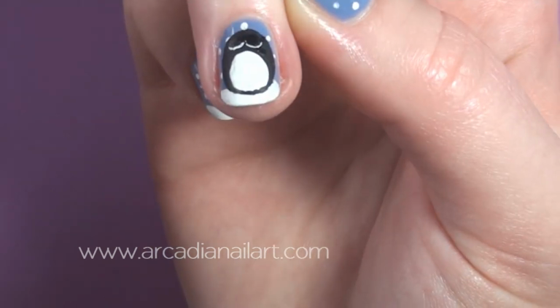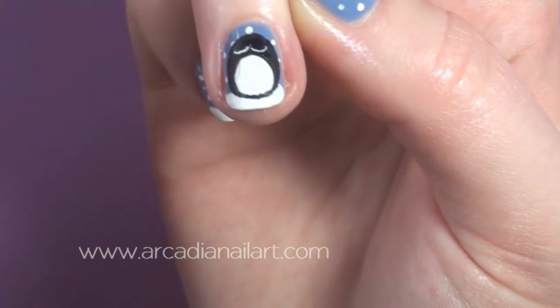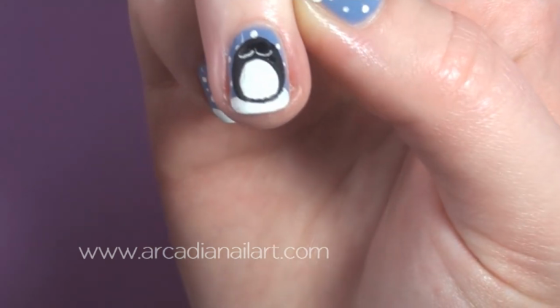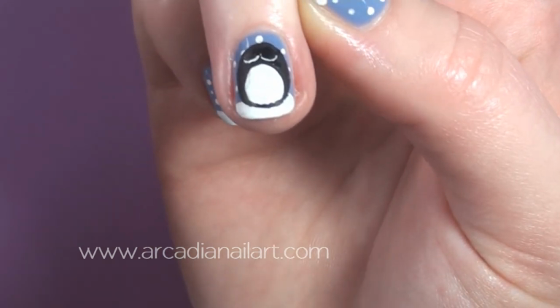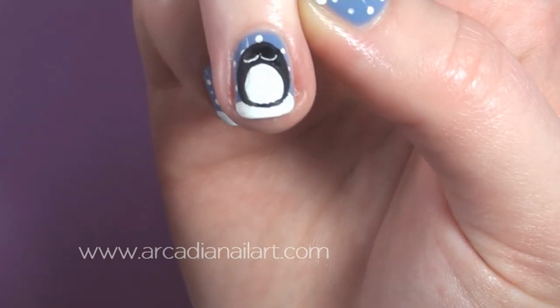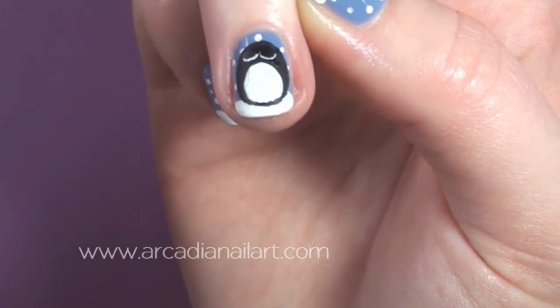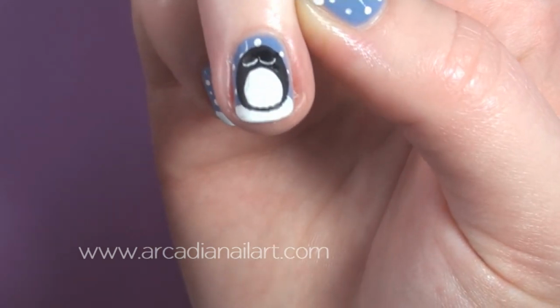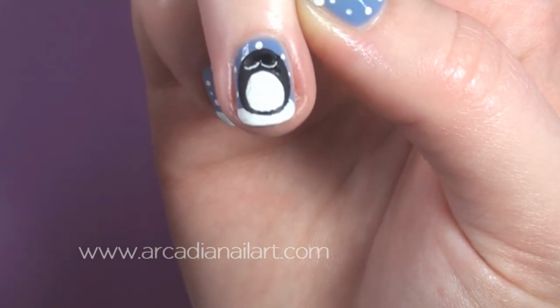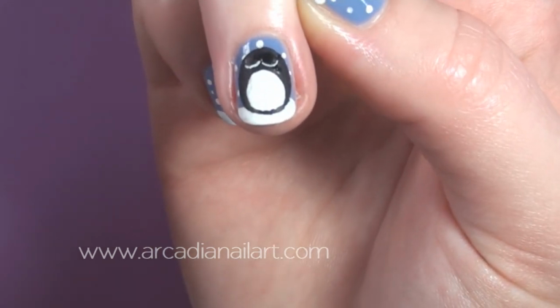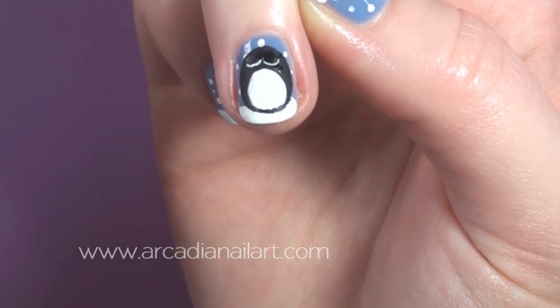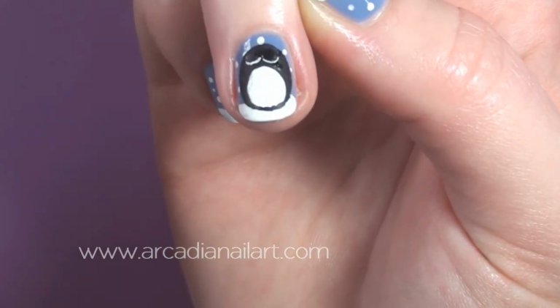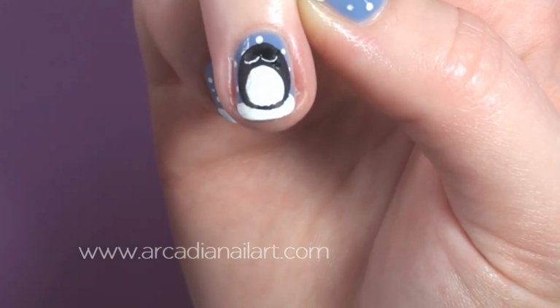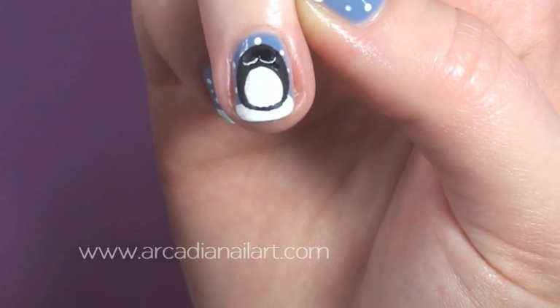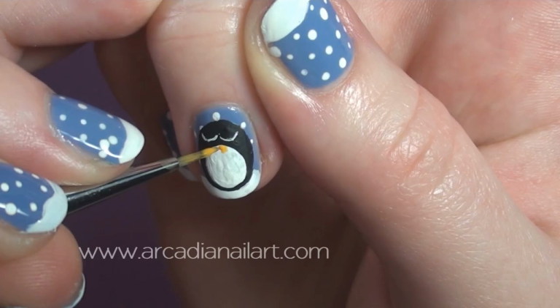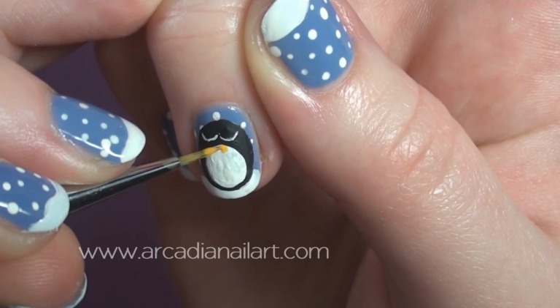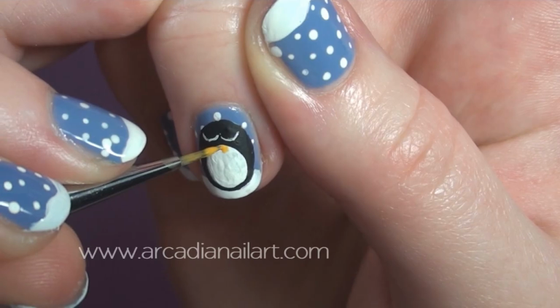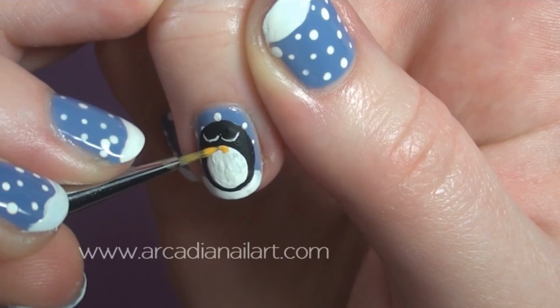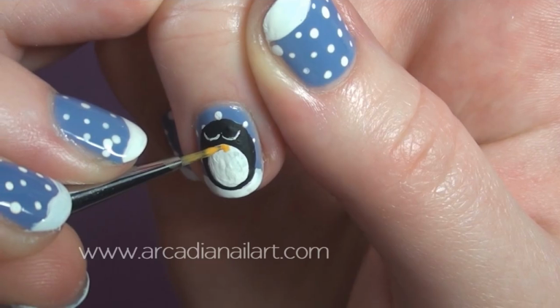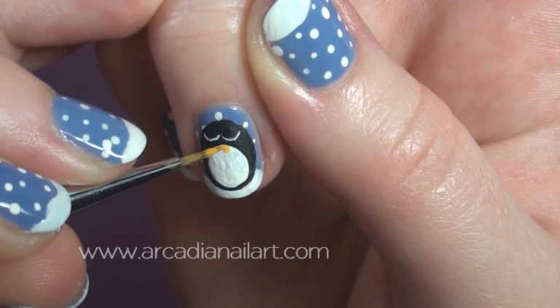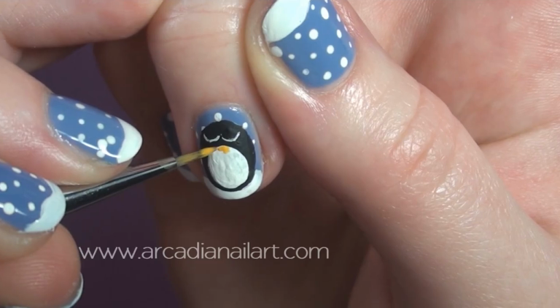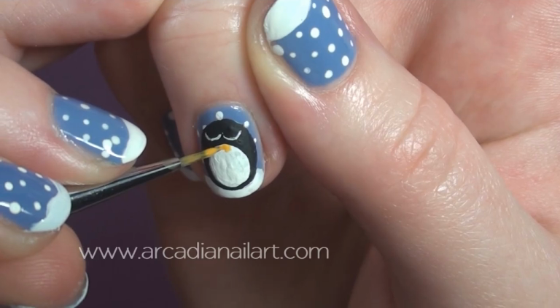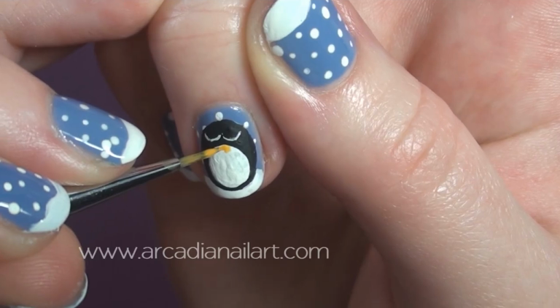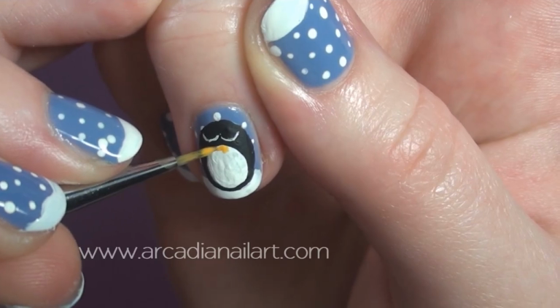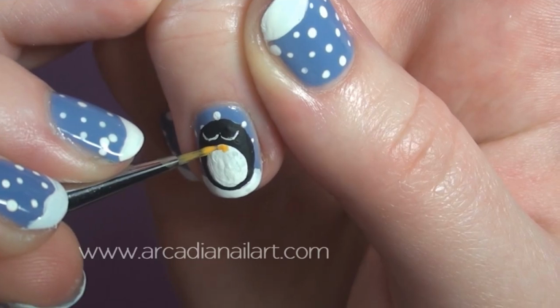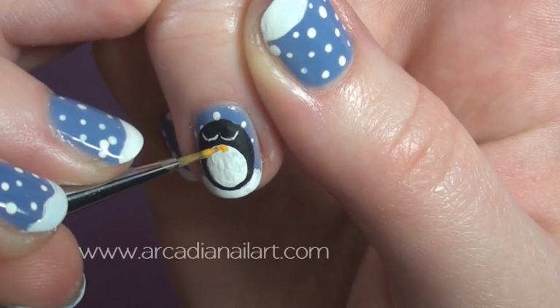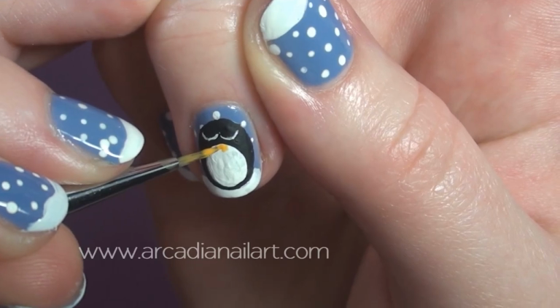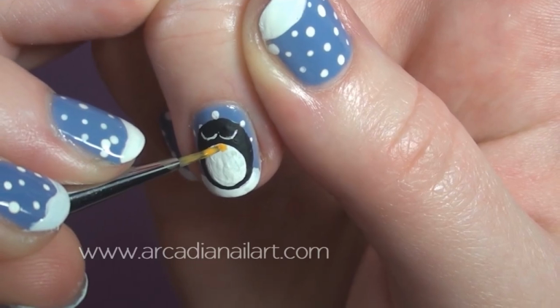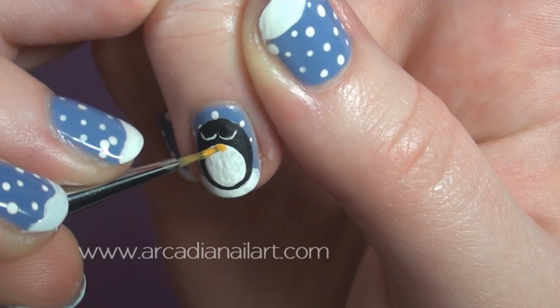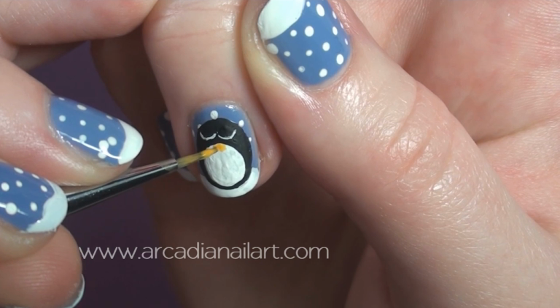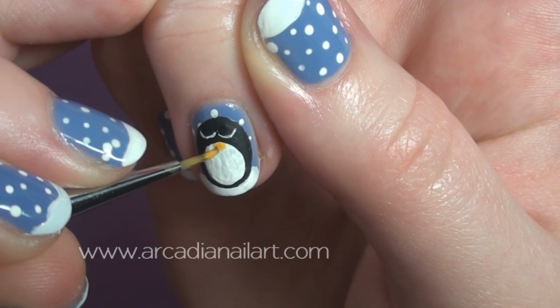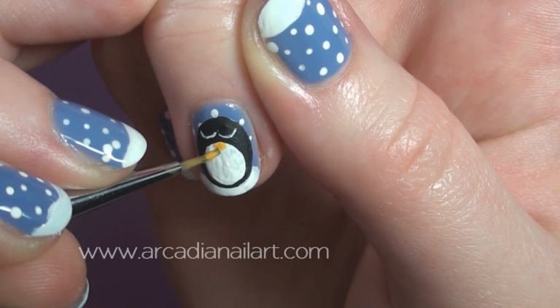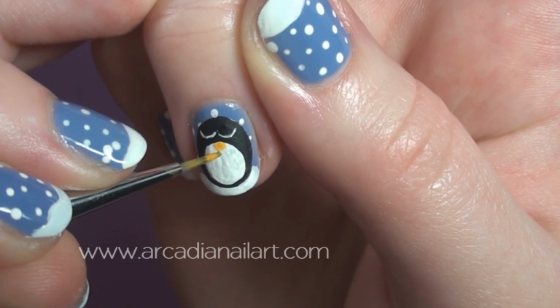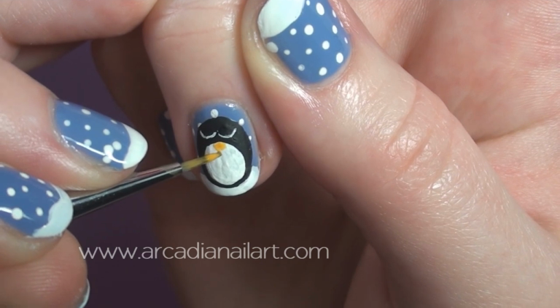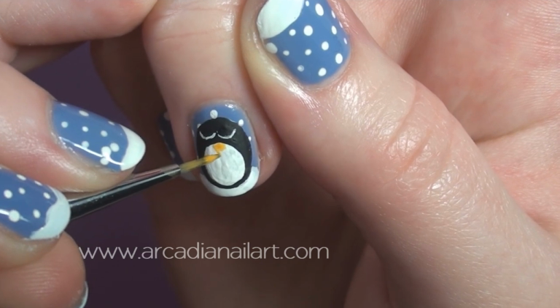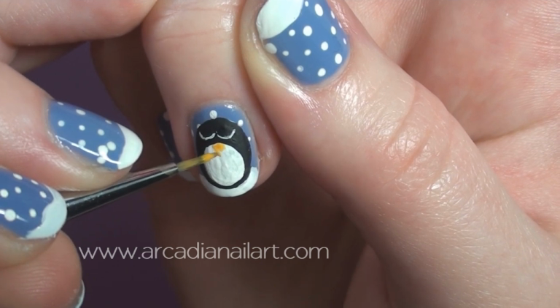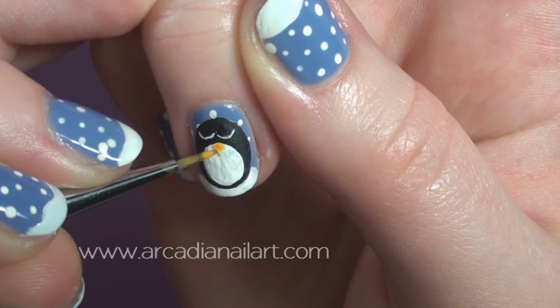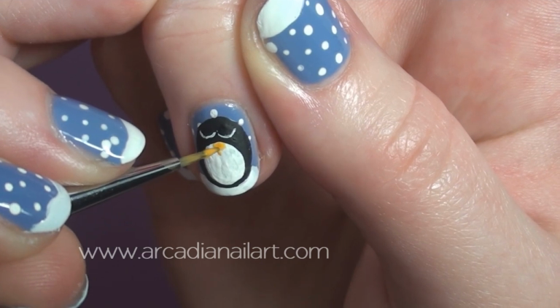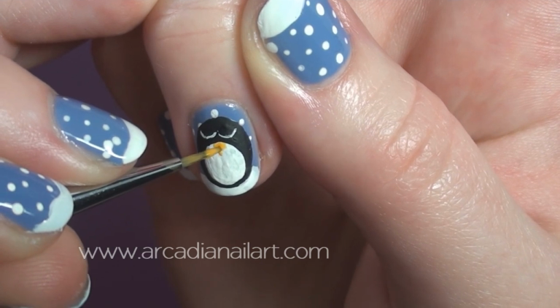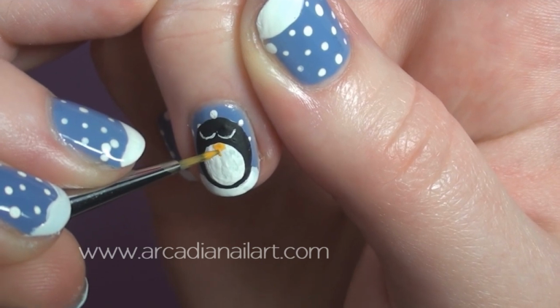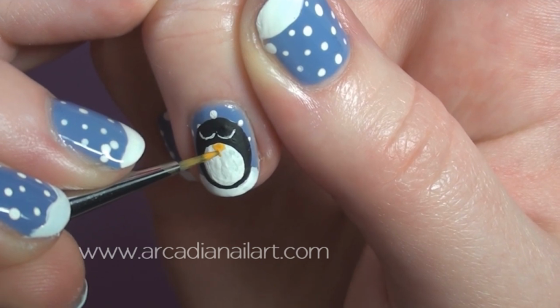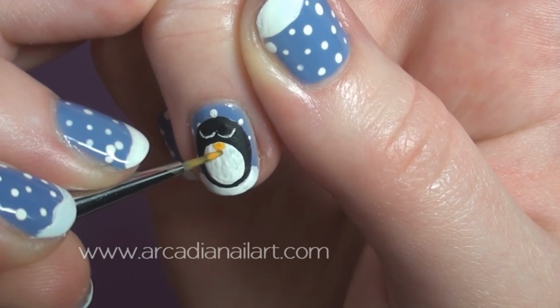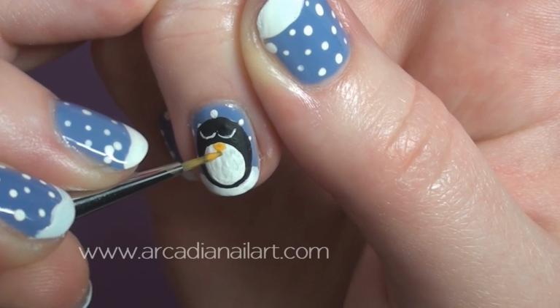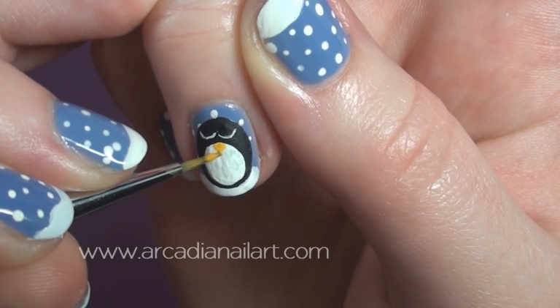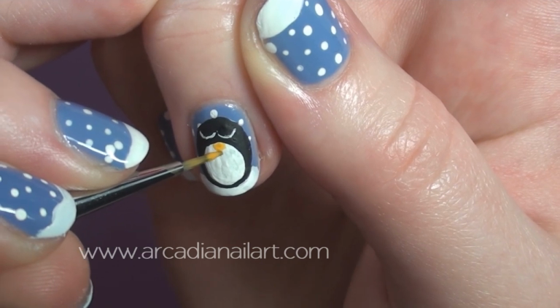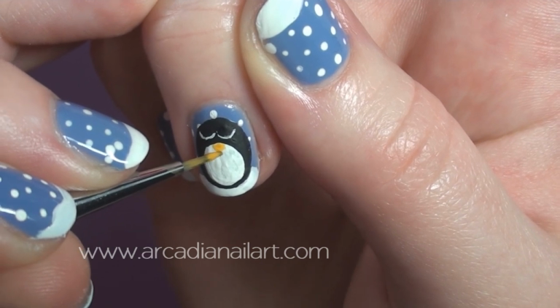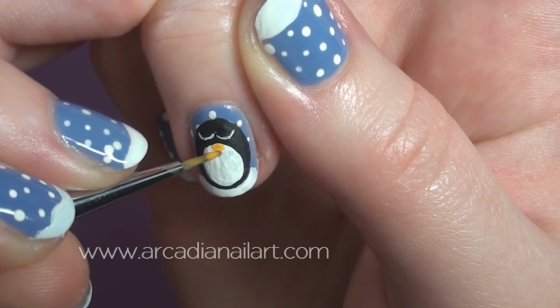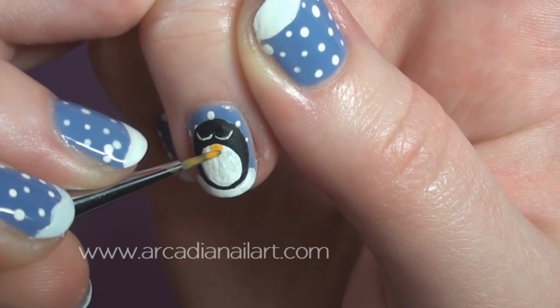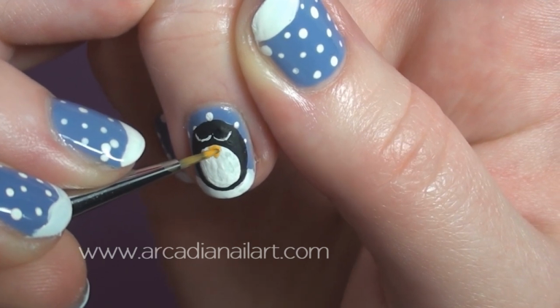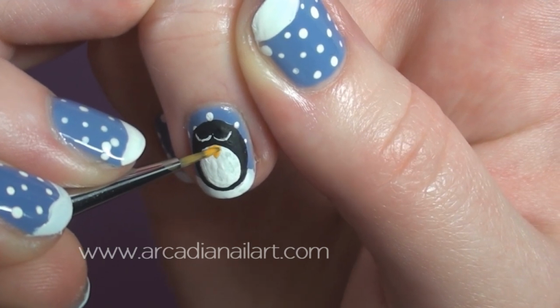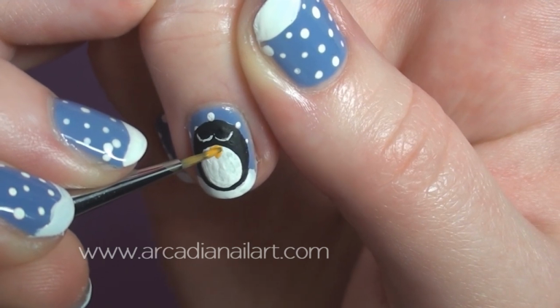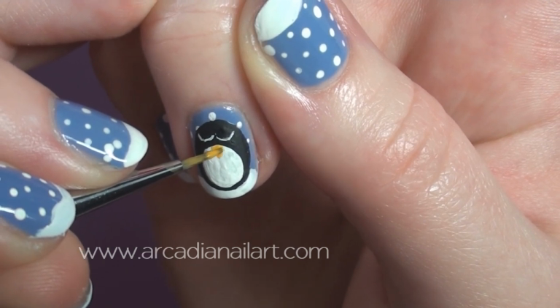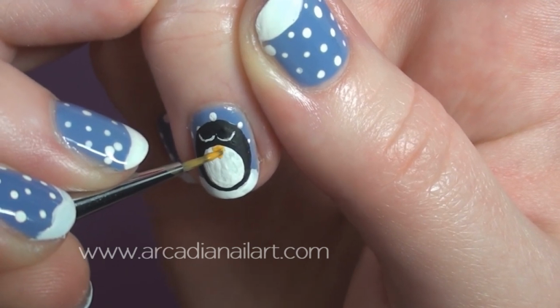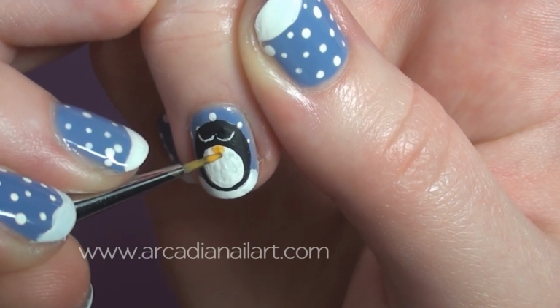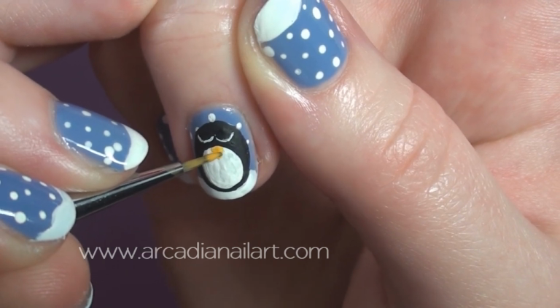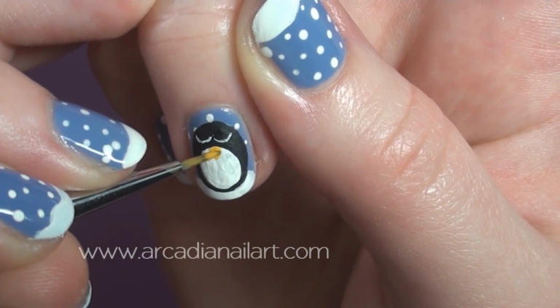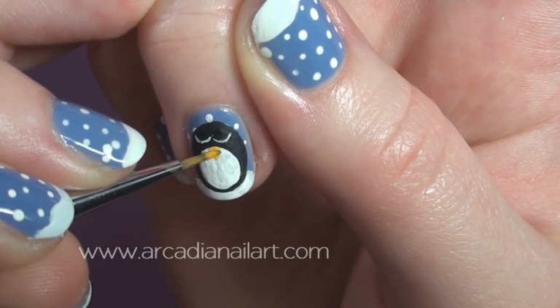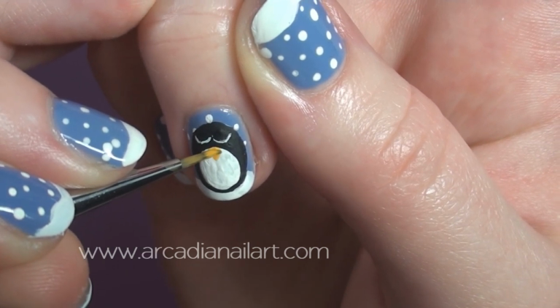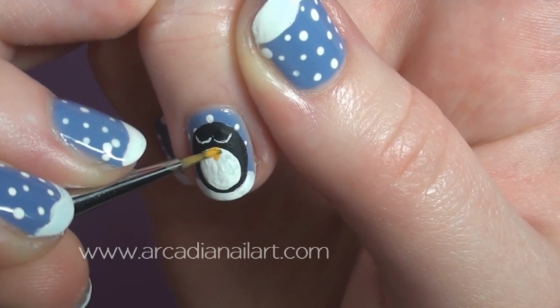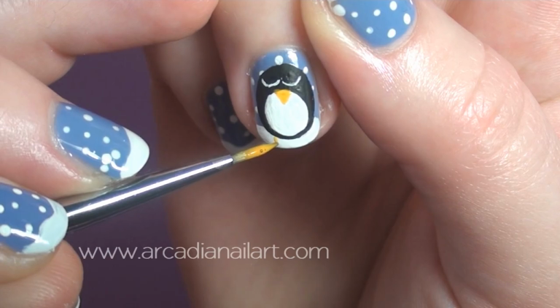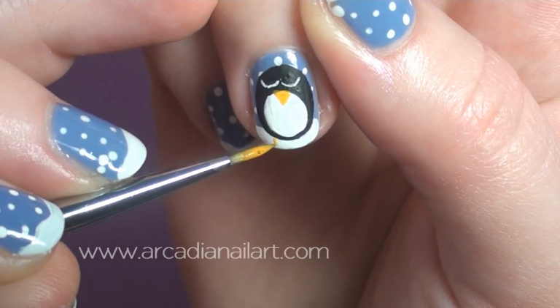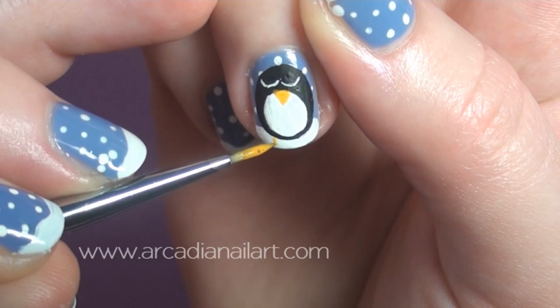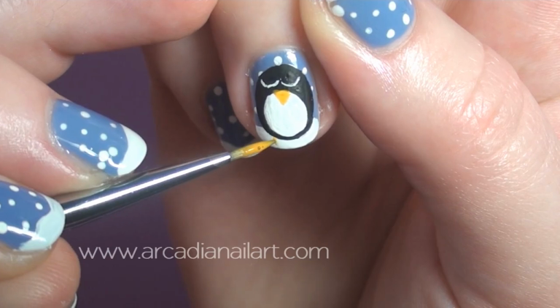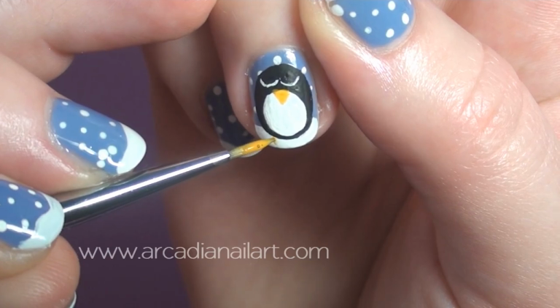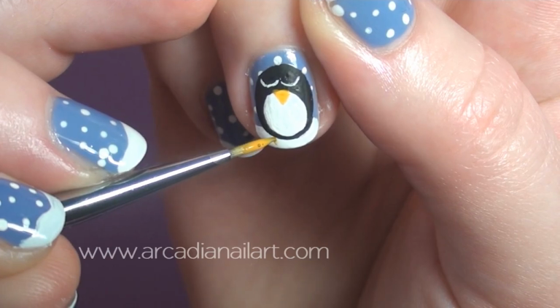All that's left is a simple triangle for his beak and three strokes at either side for his feet.